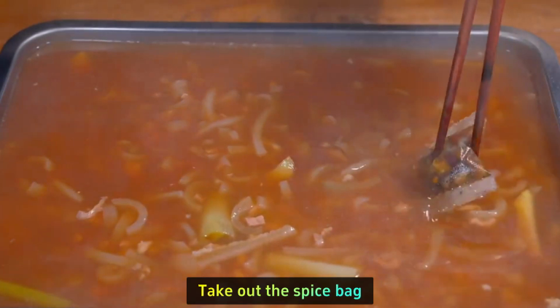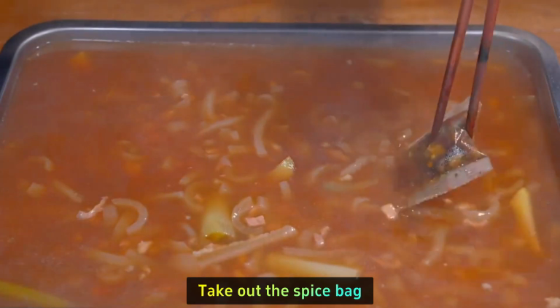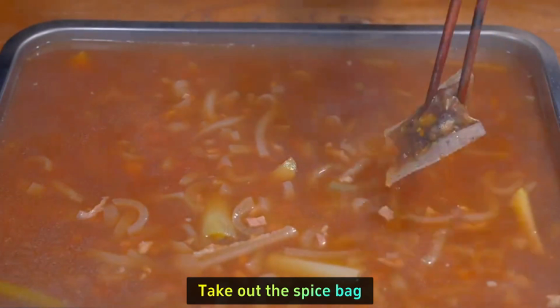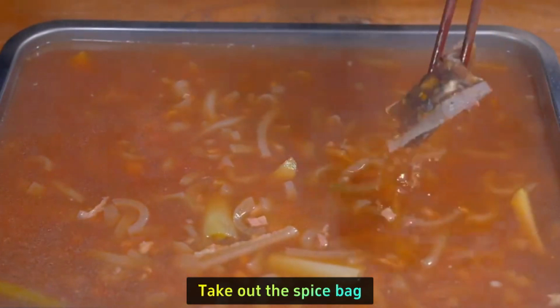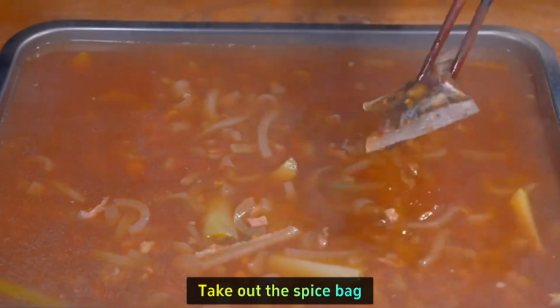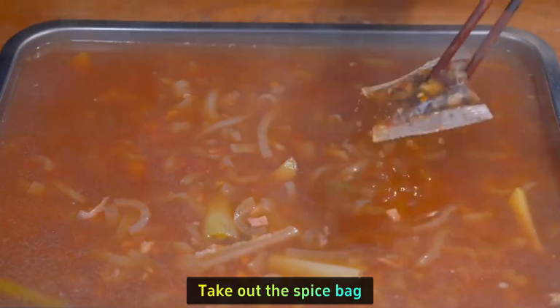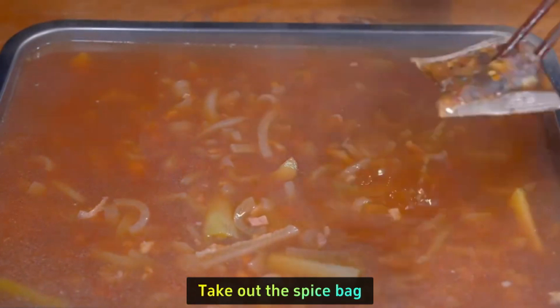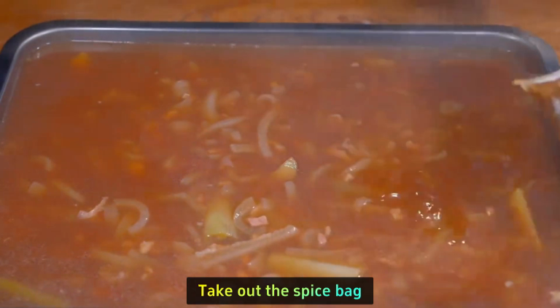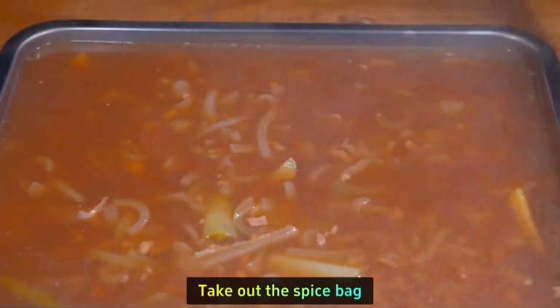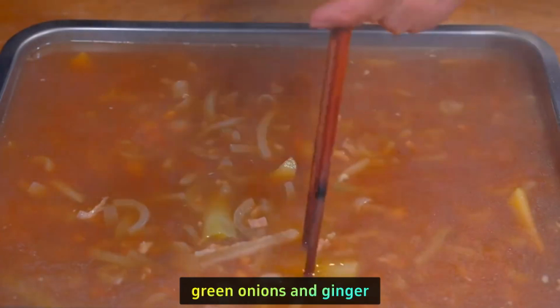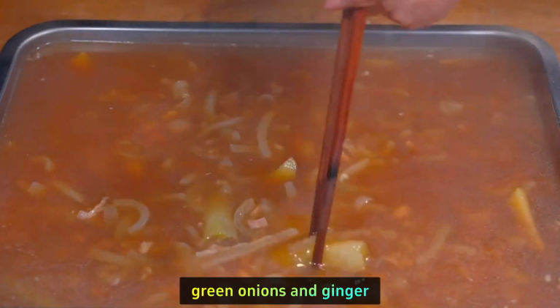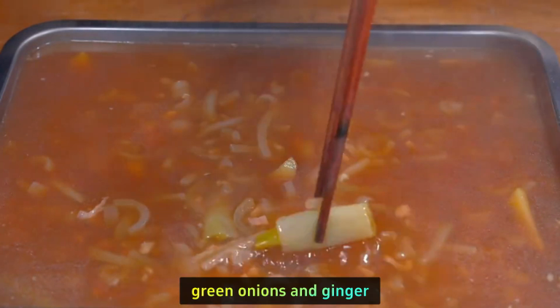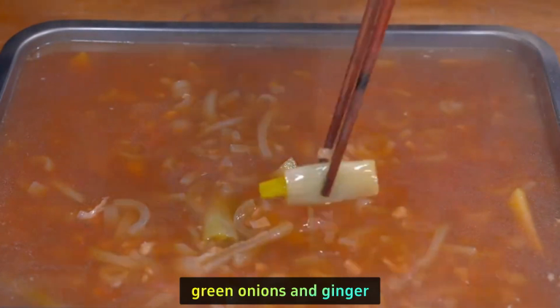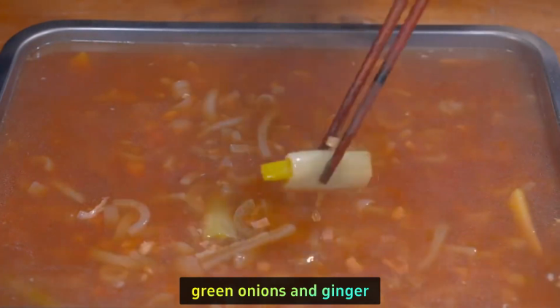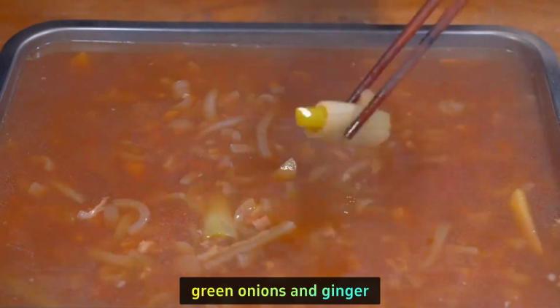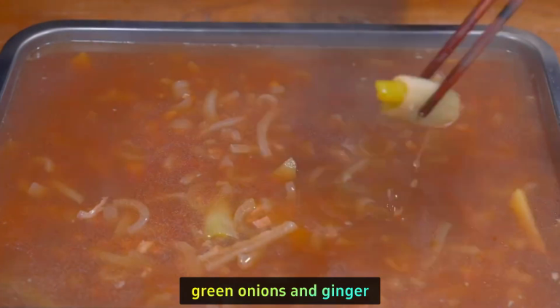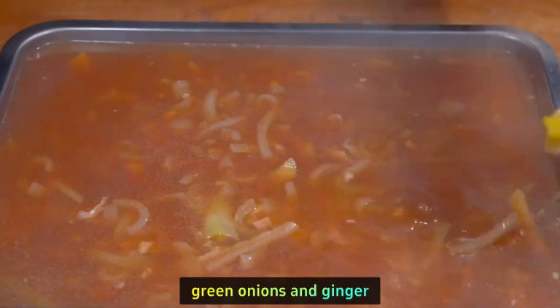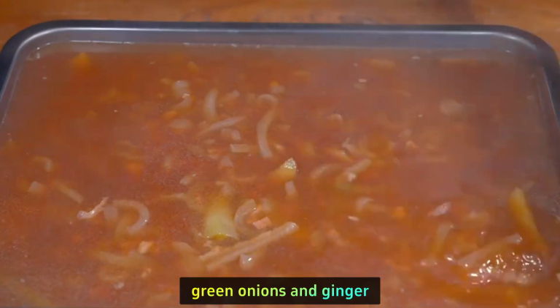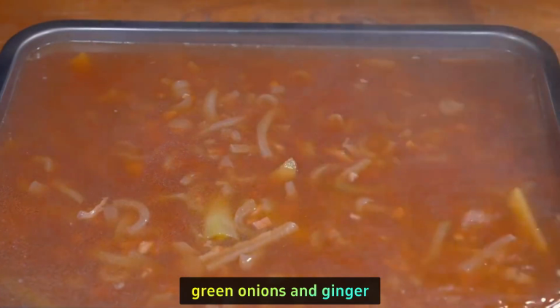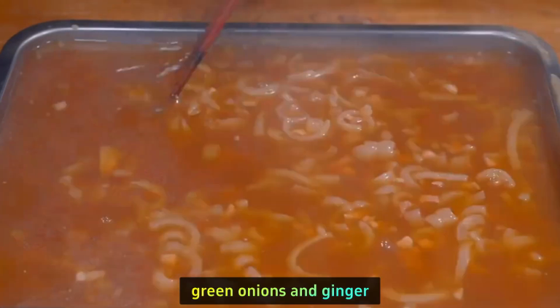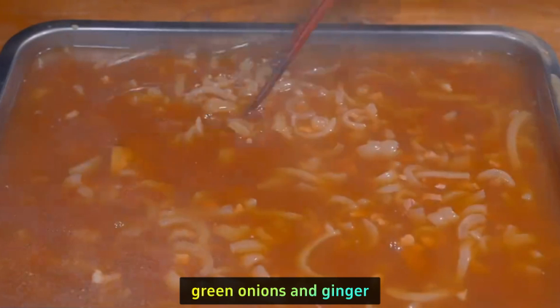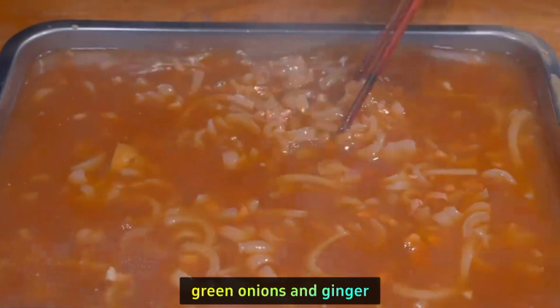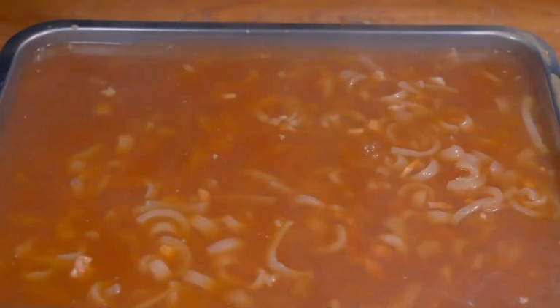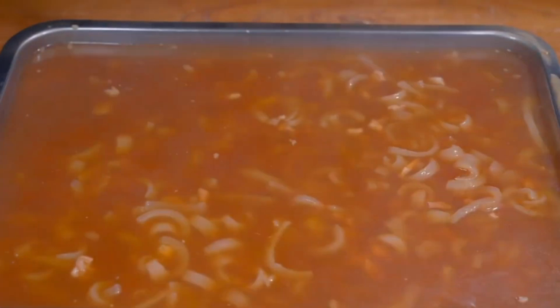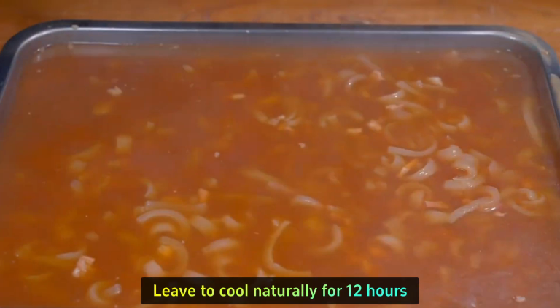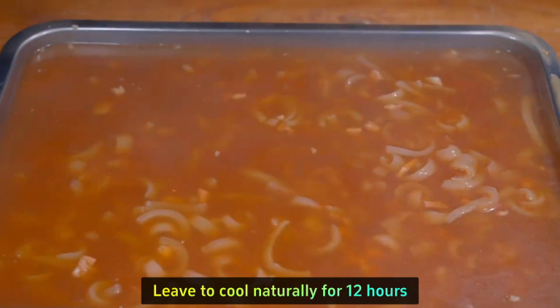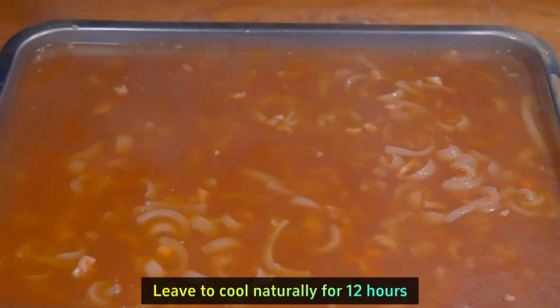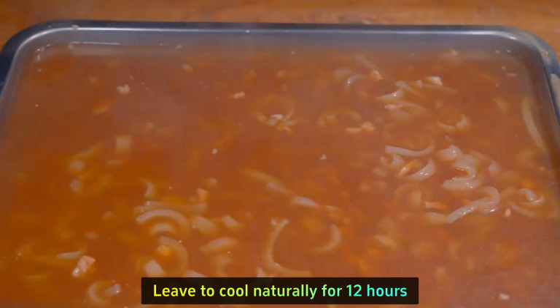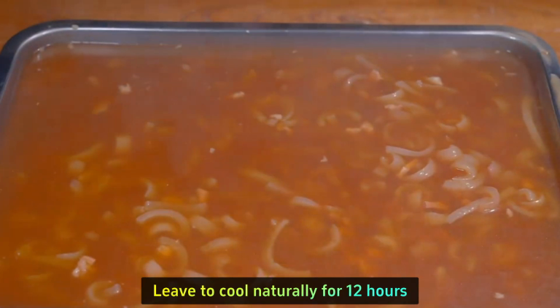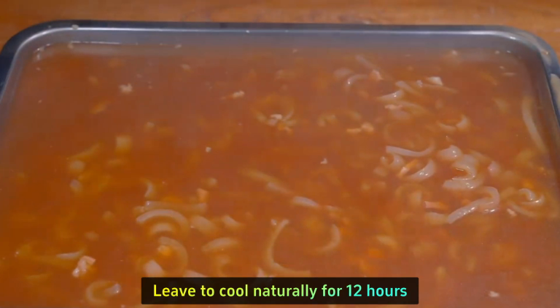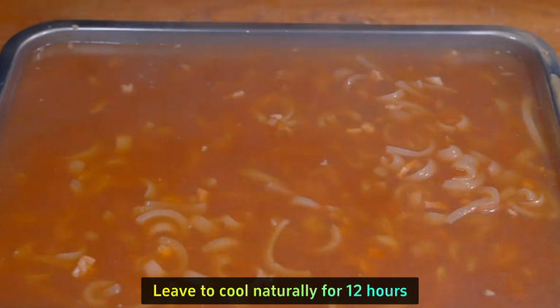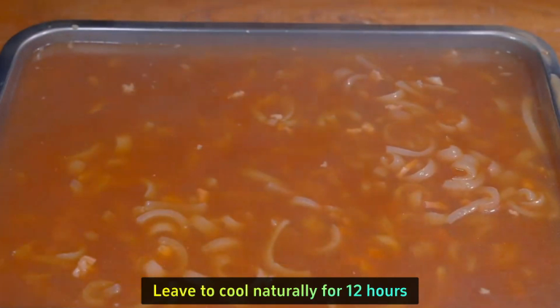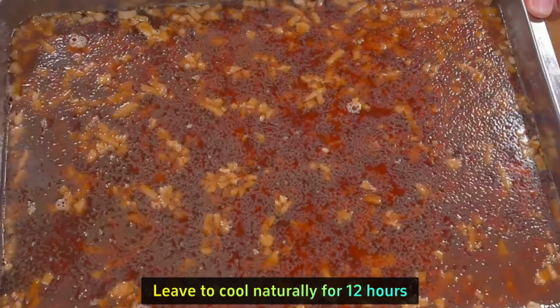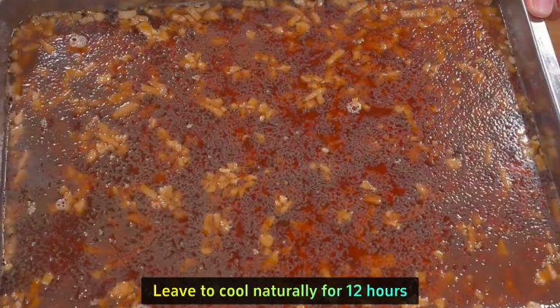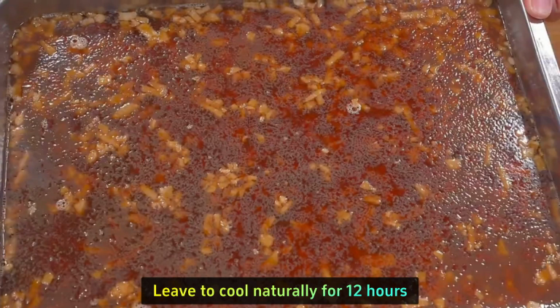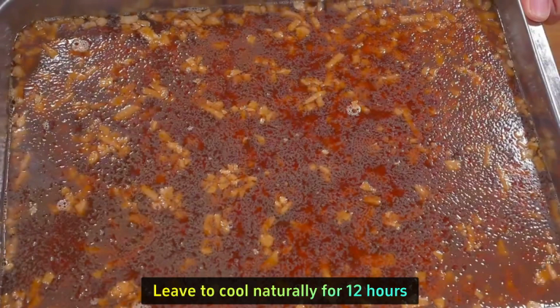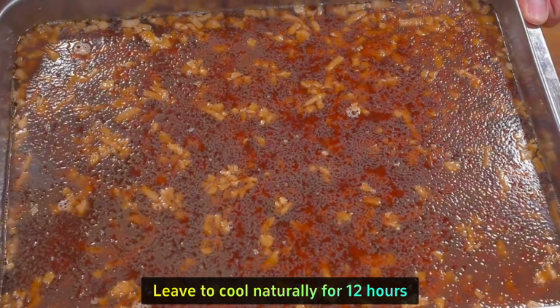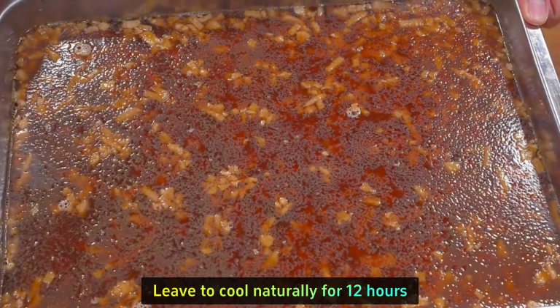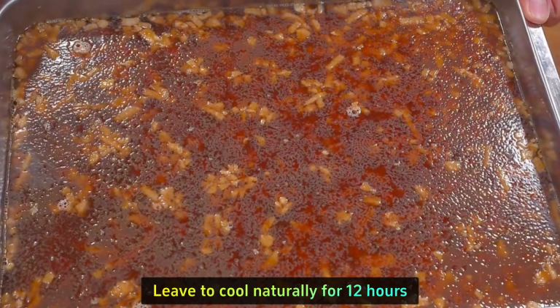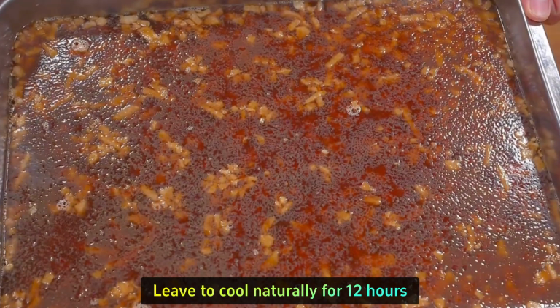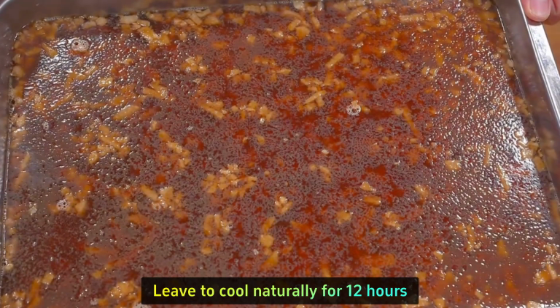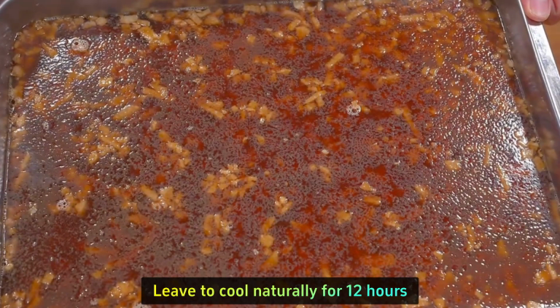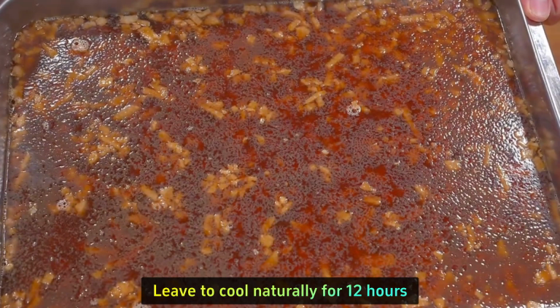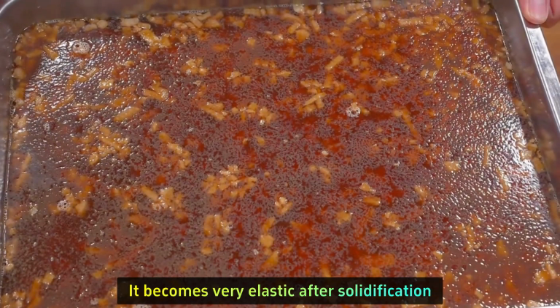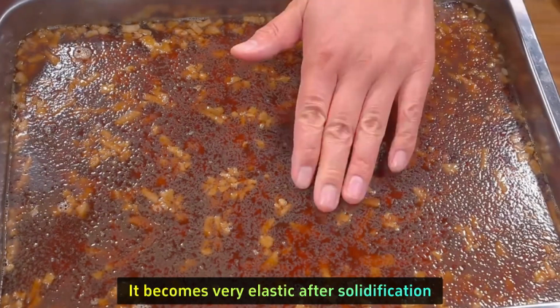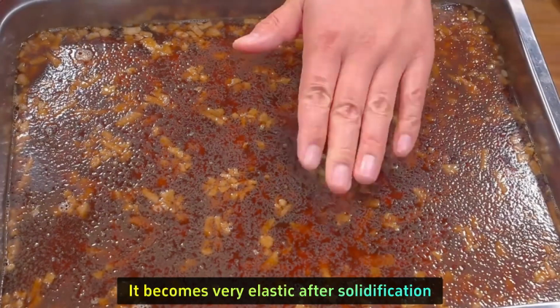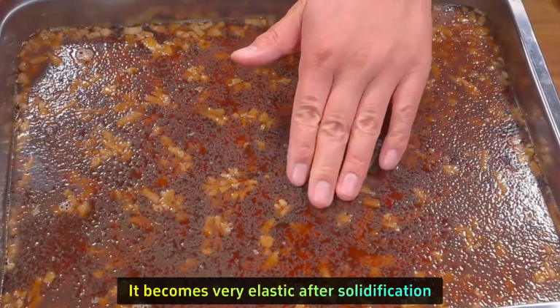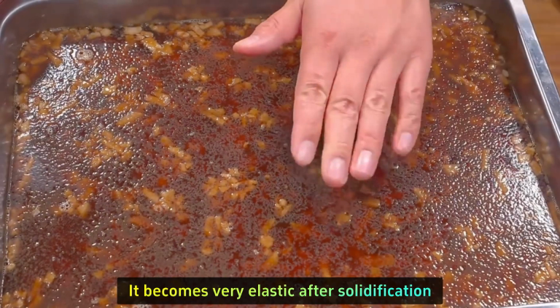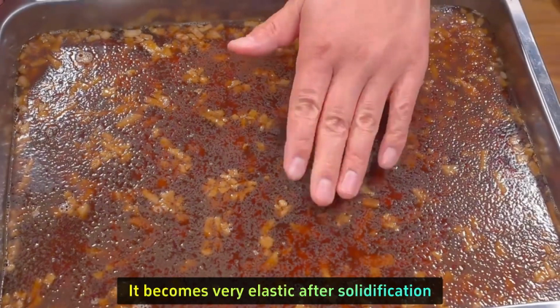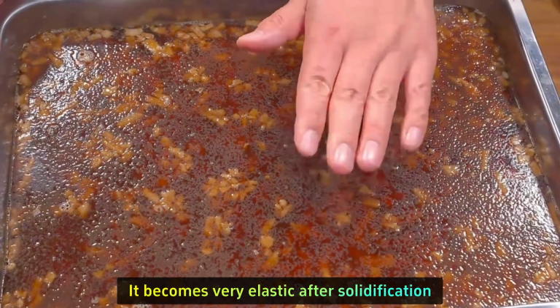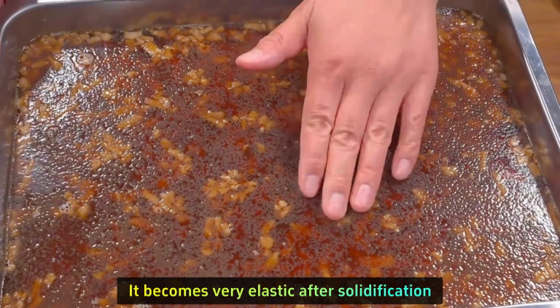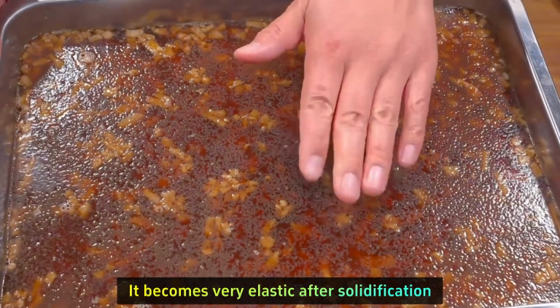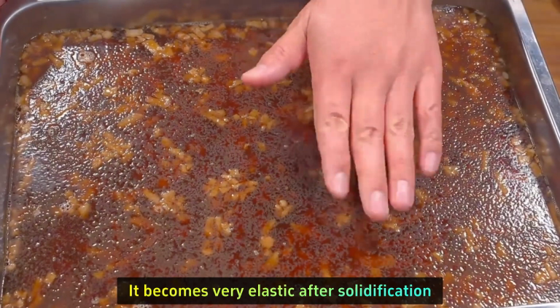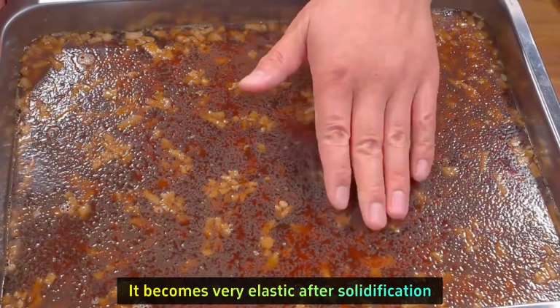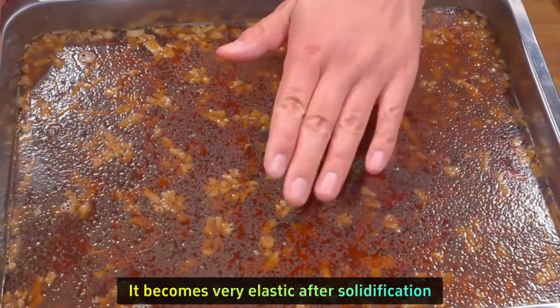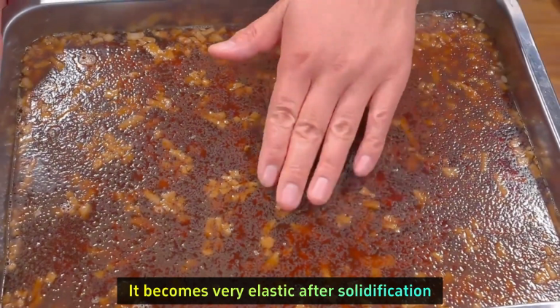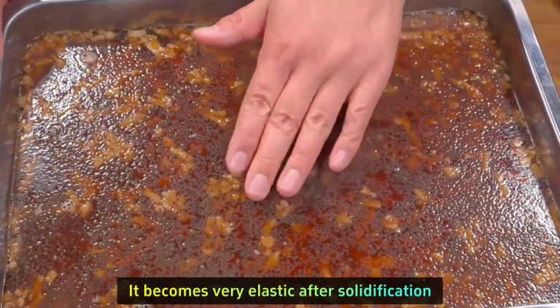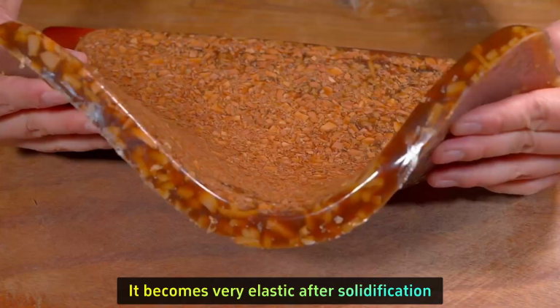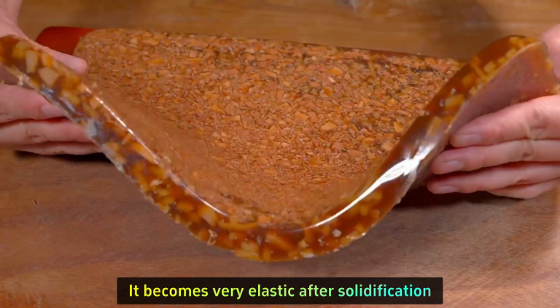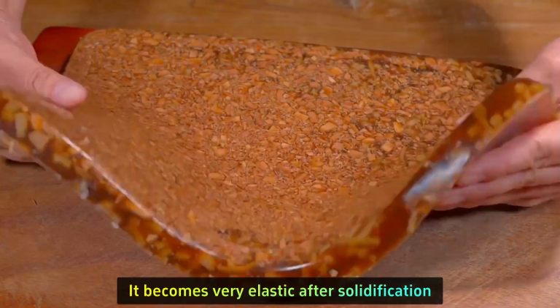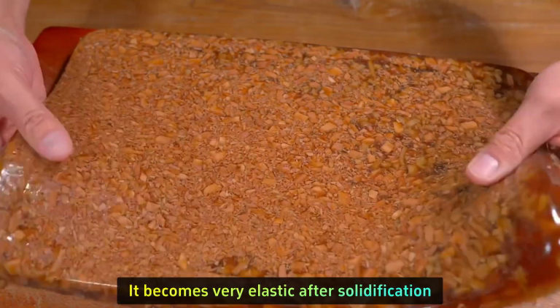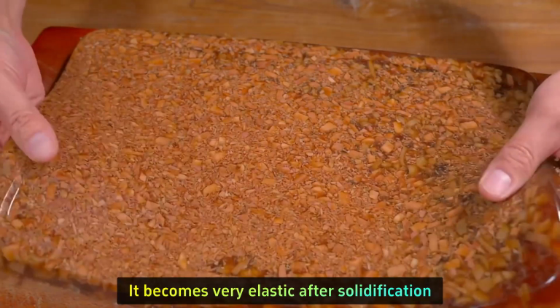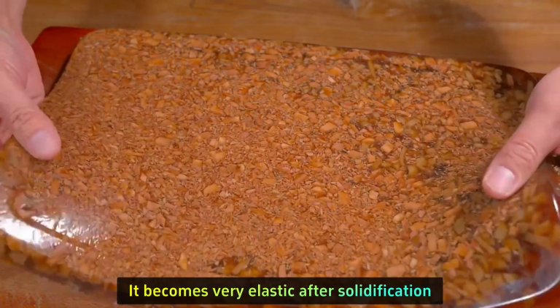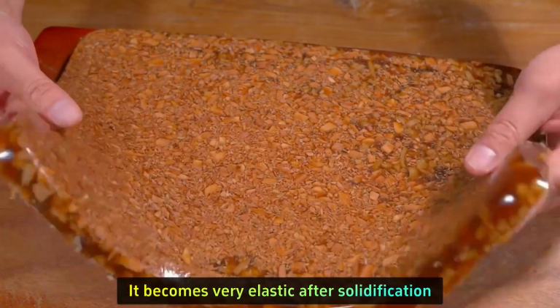Once cooked, pour everything into a baking pan or basin. Take out the spice bag, green onions, and ginger. Leave to cool naturally for 12 hours — it becomes very elastic after solidification.